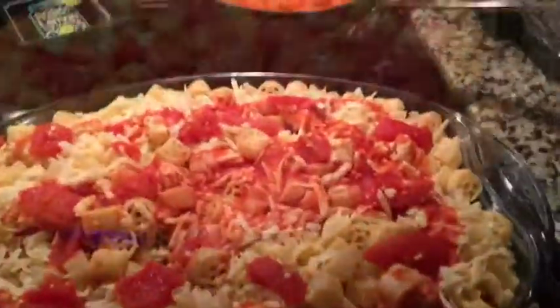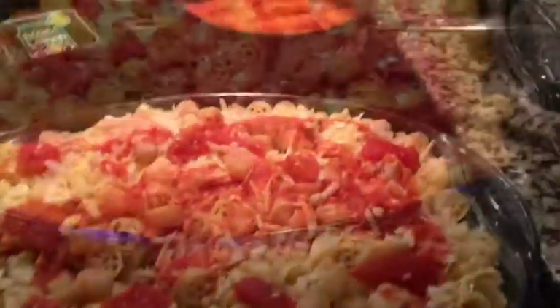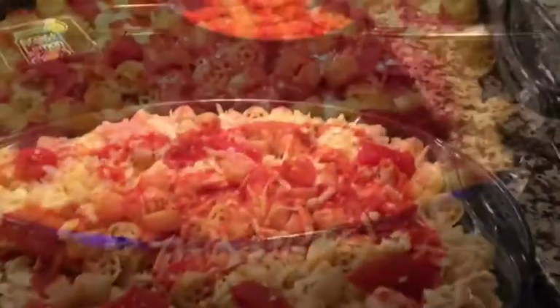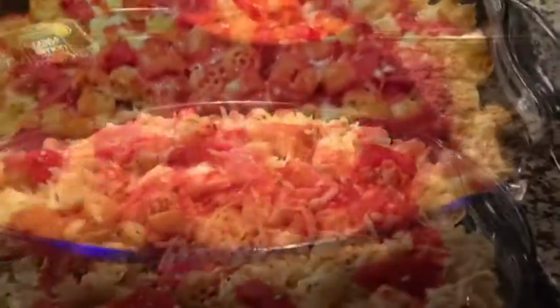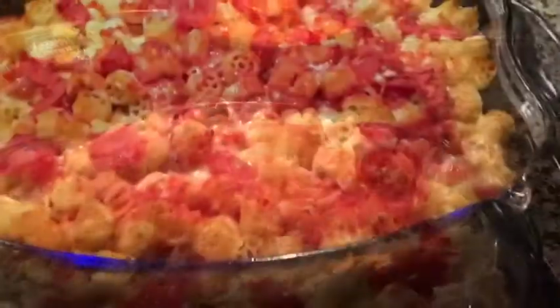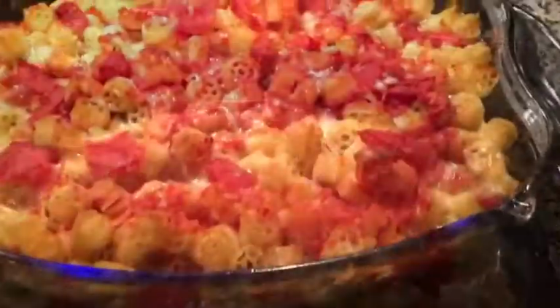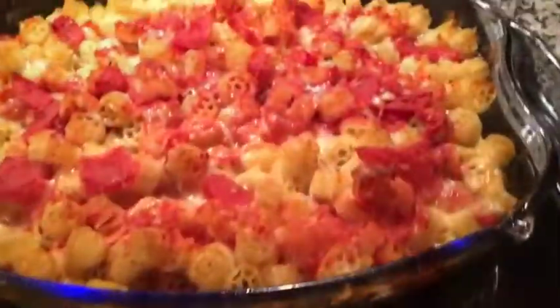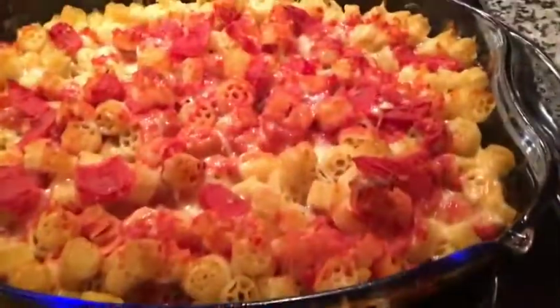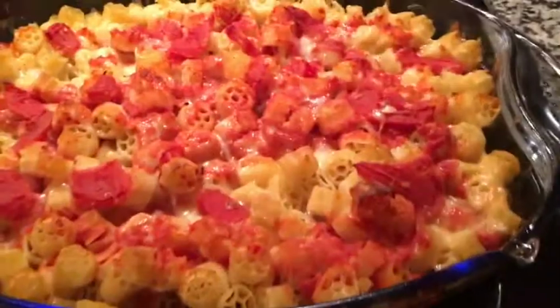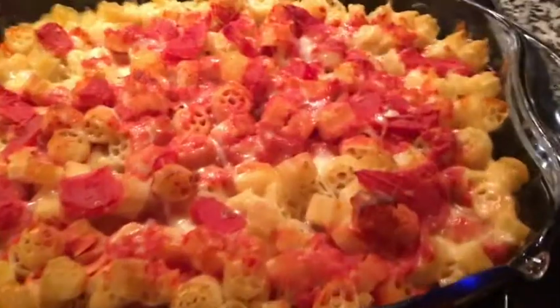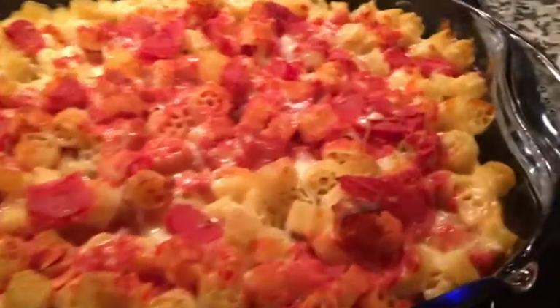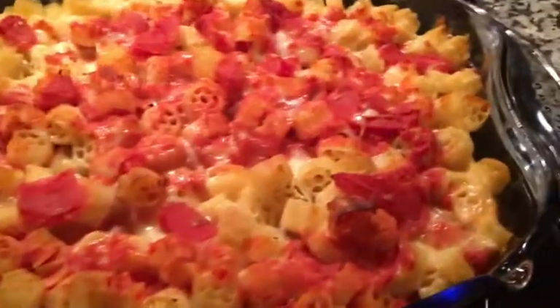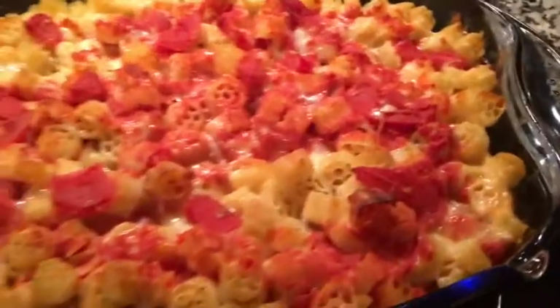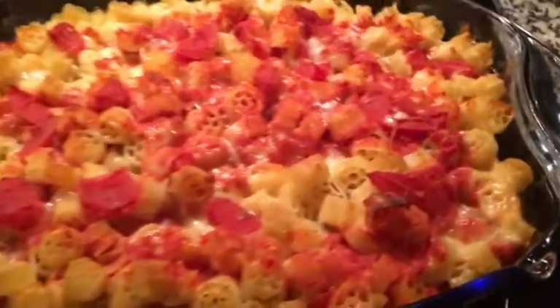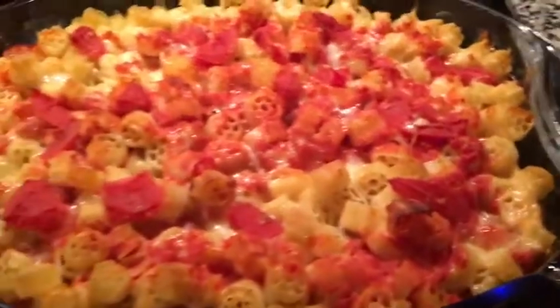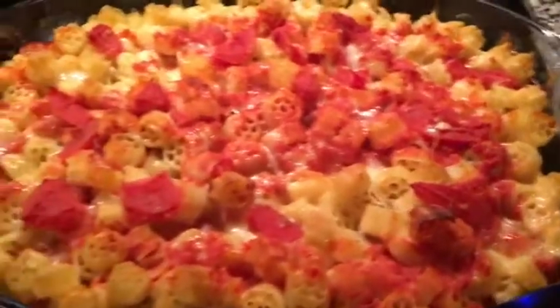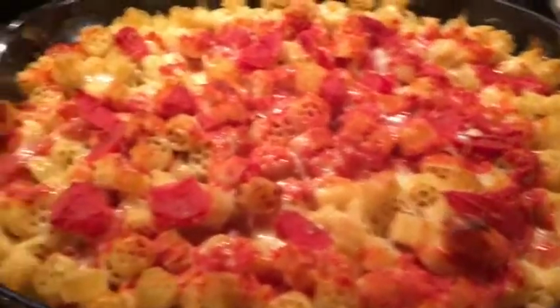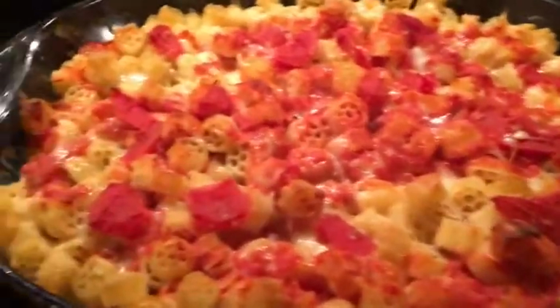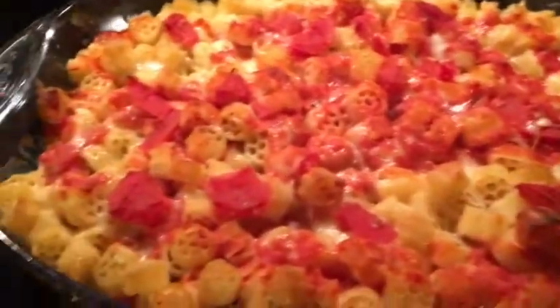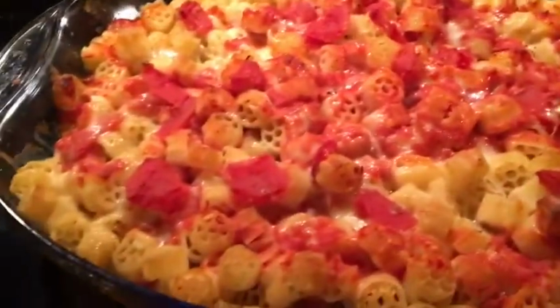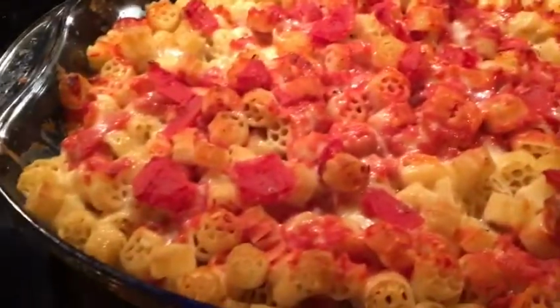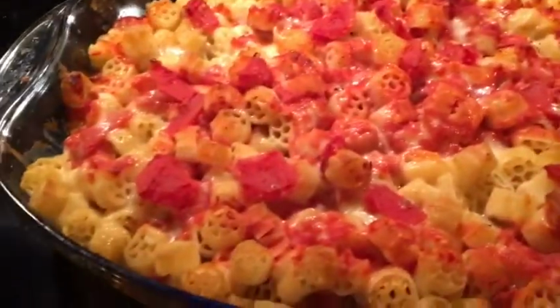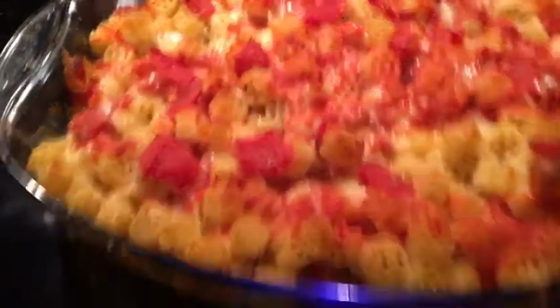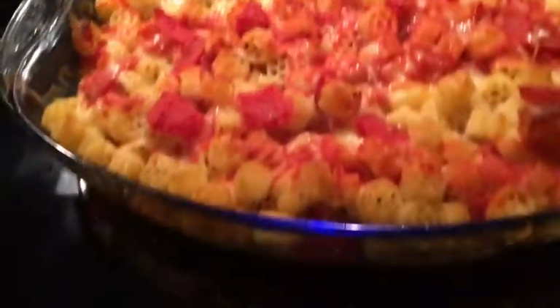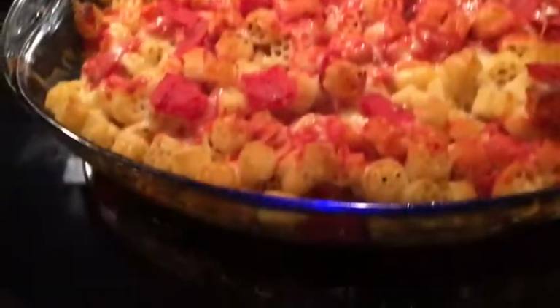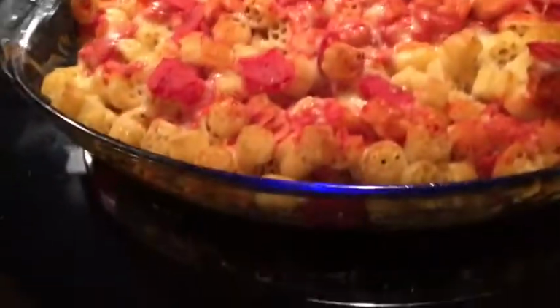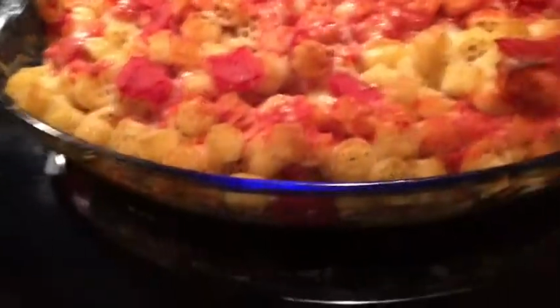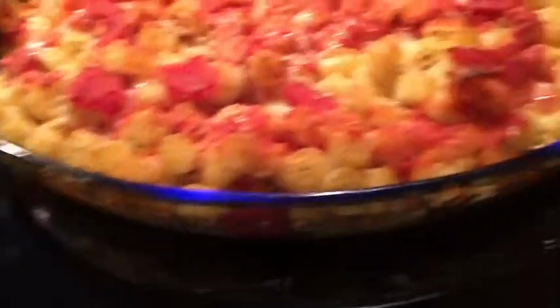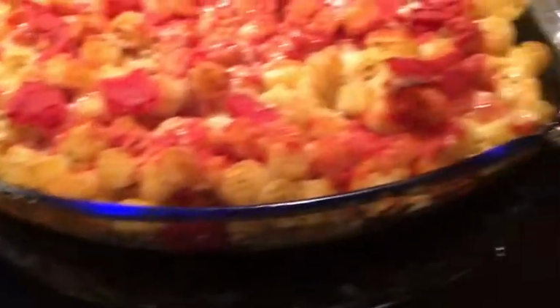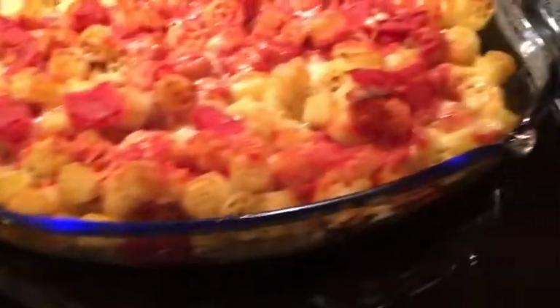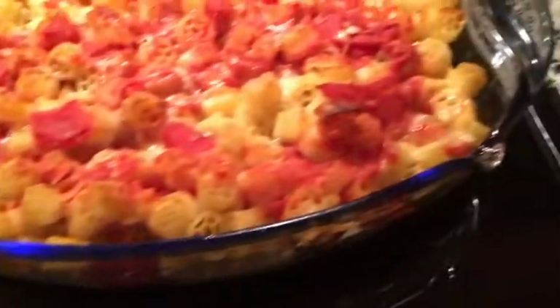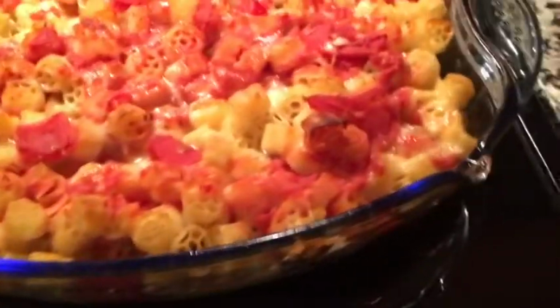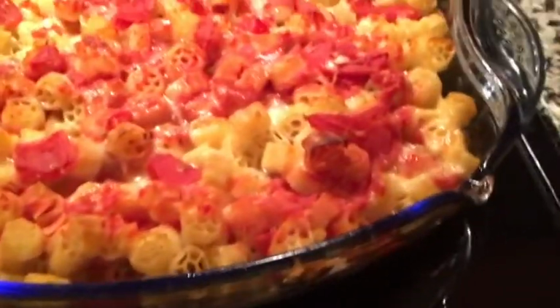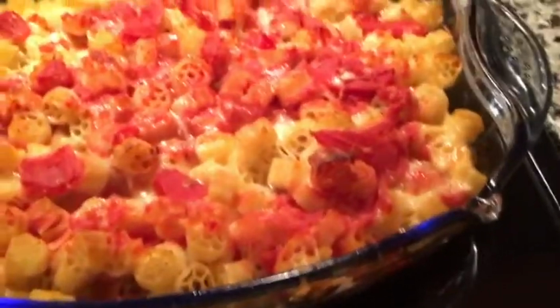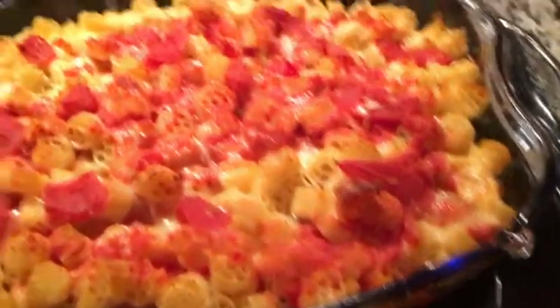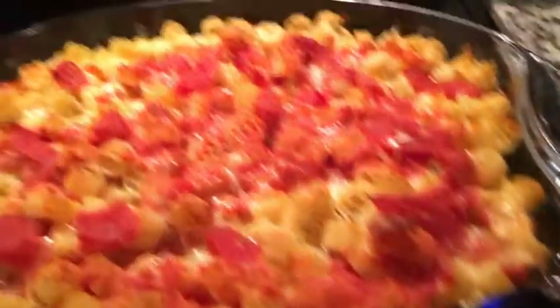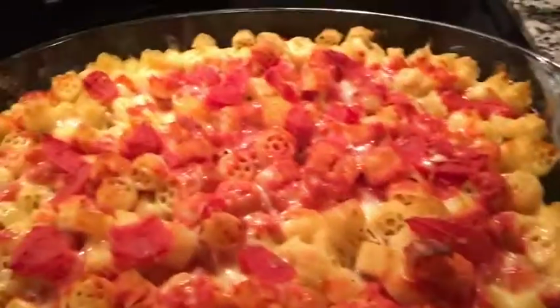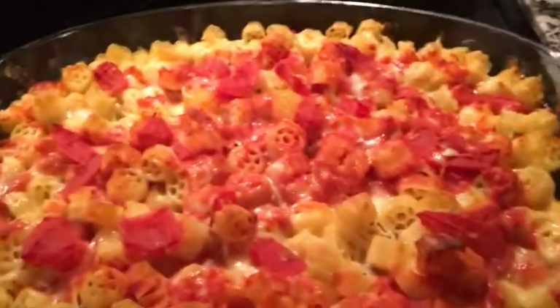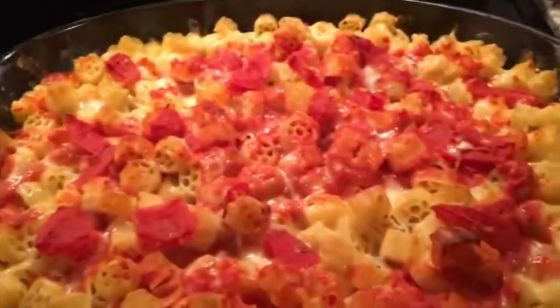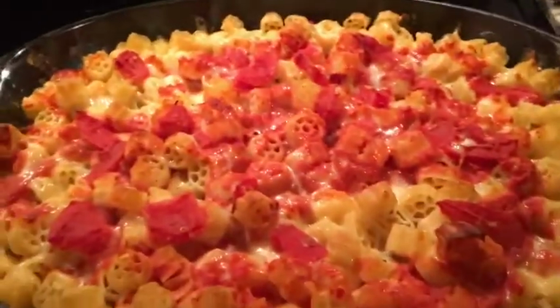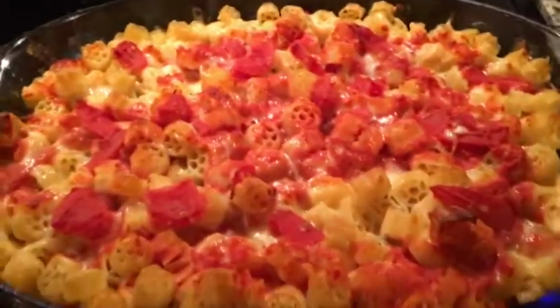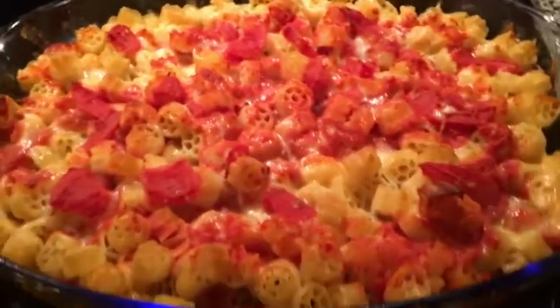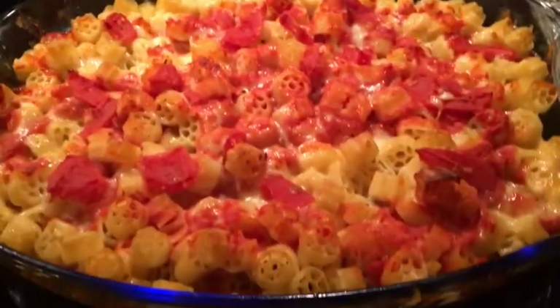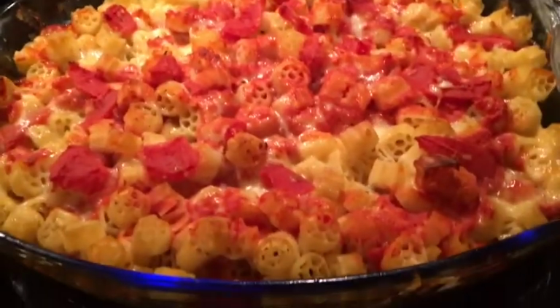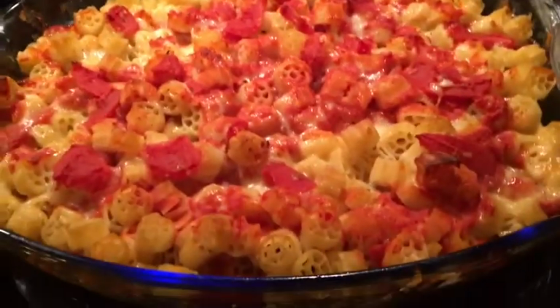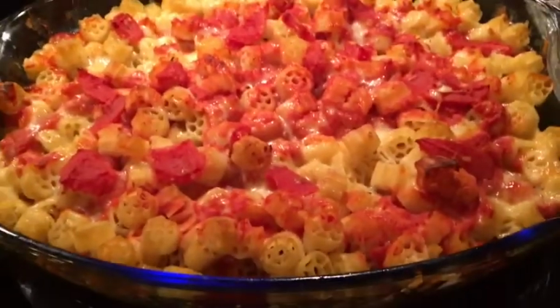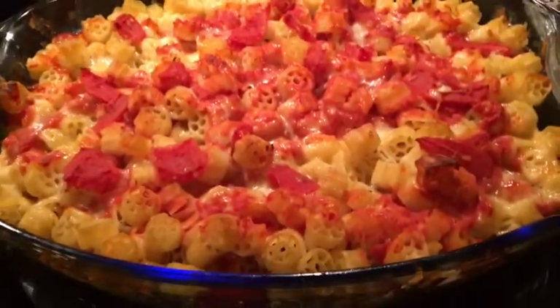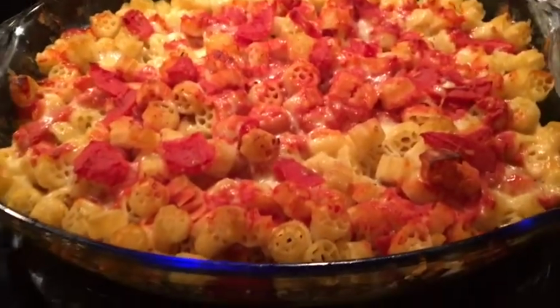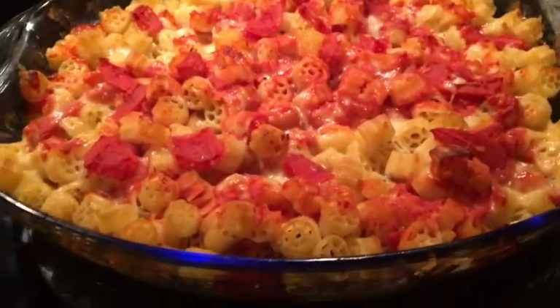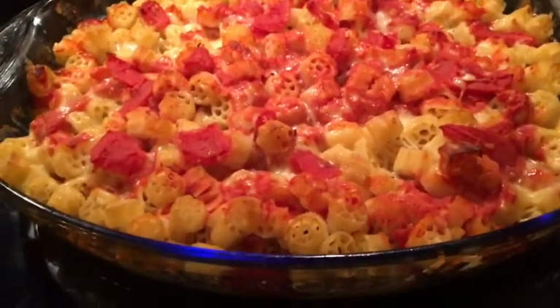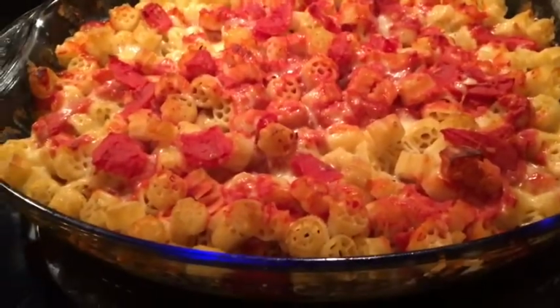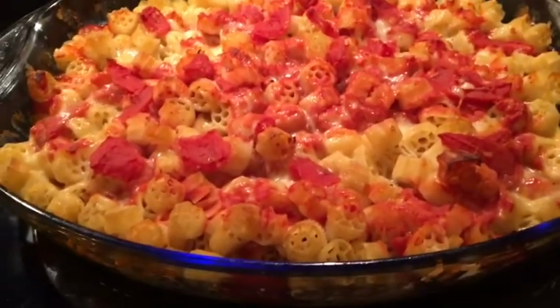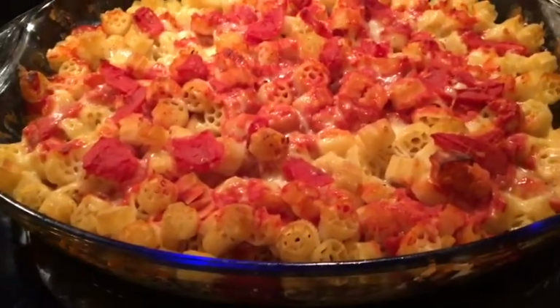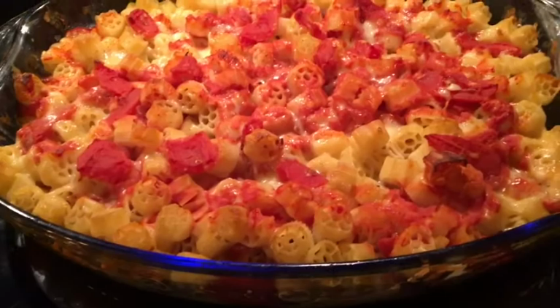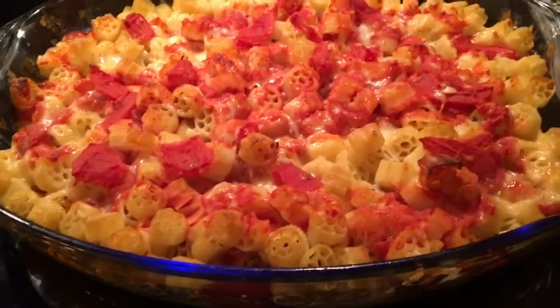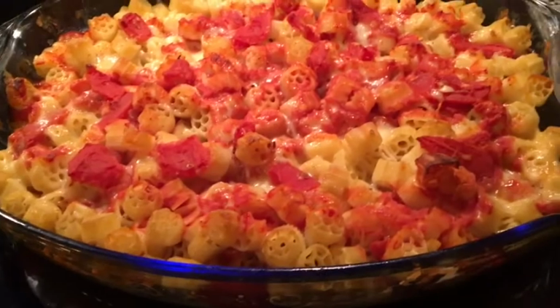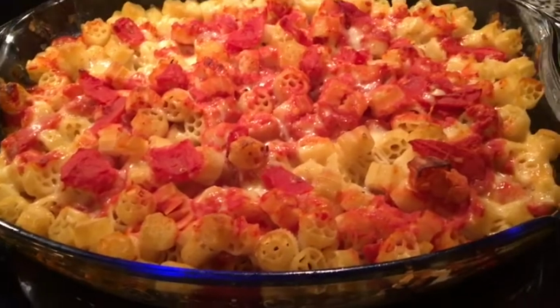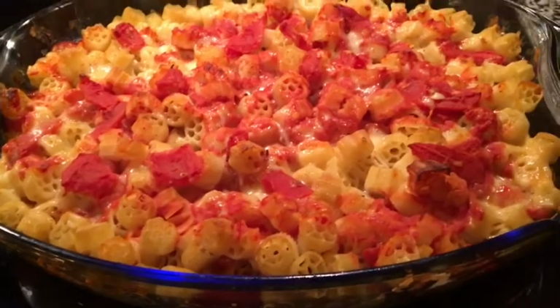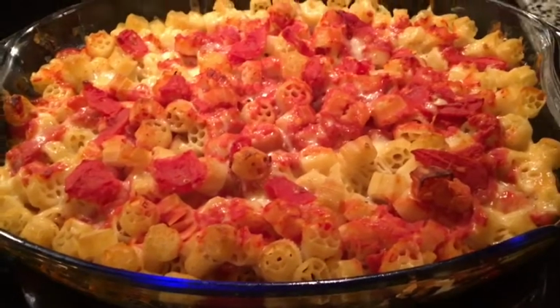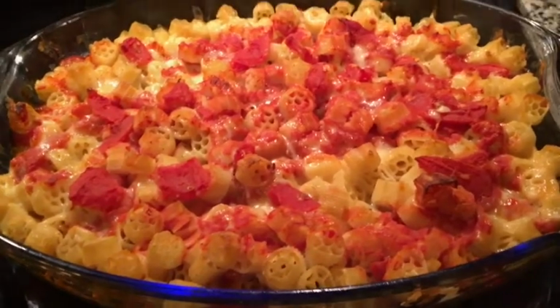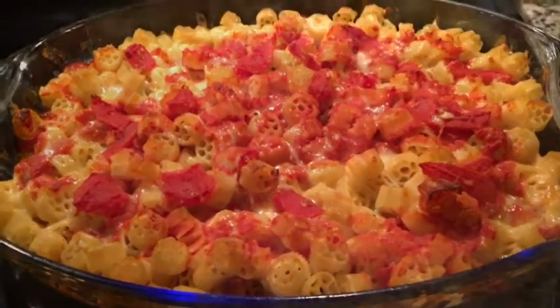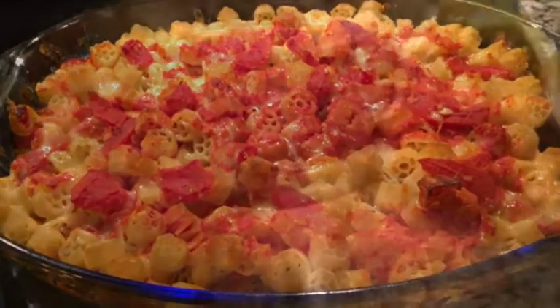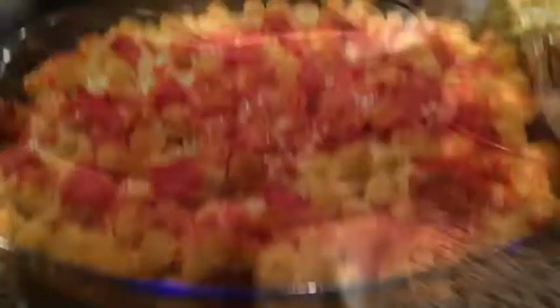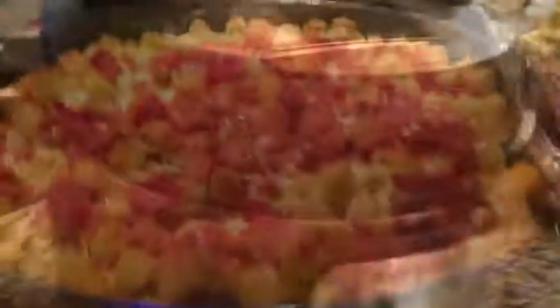This is the macaroni and cheese after 45 minutes — it's perfectly ready to go. I'm just going to cover it up until dinner's ready.